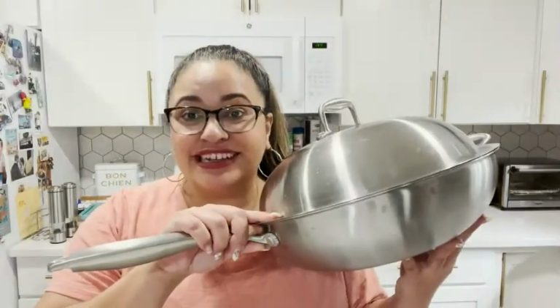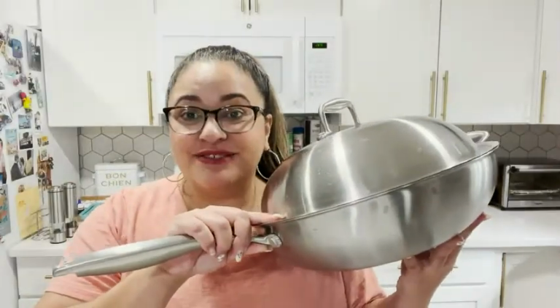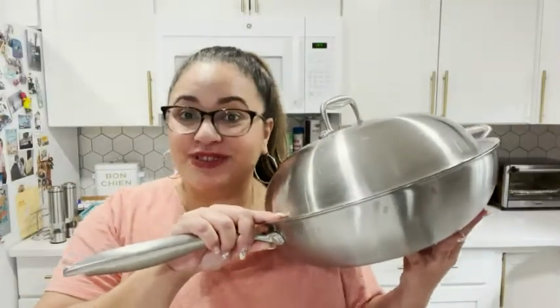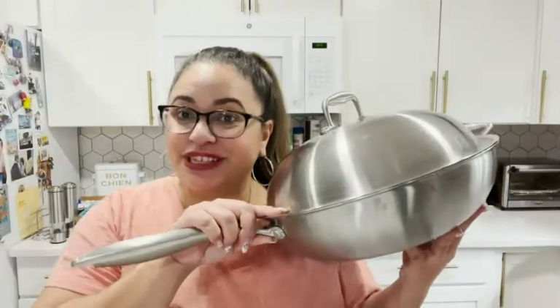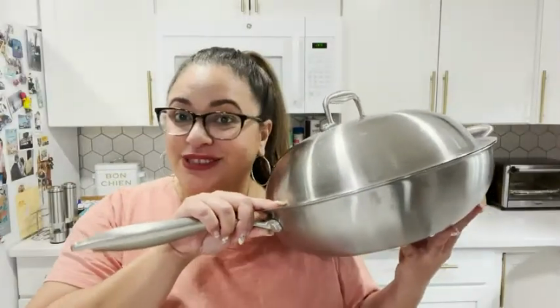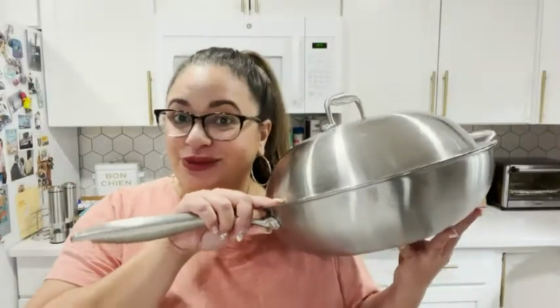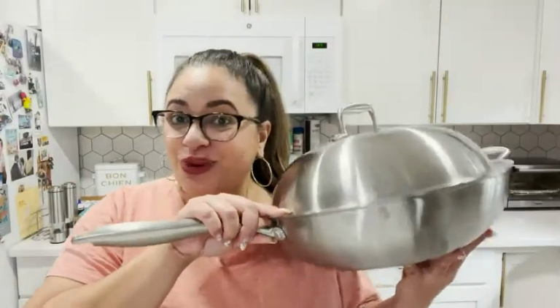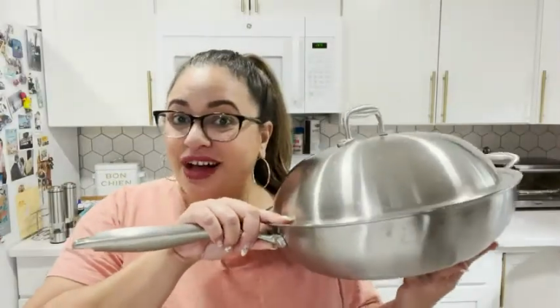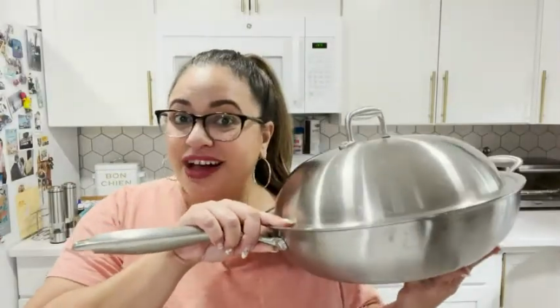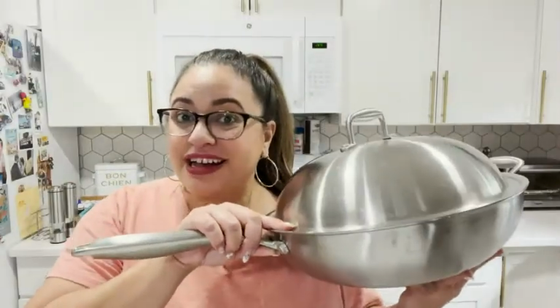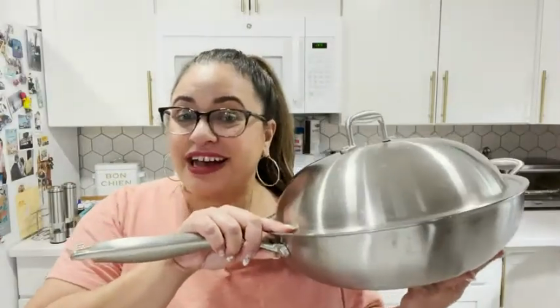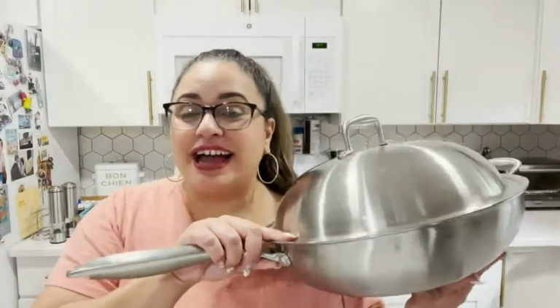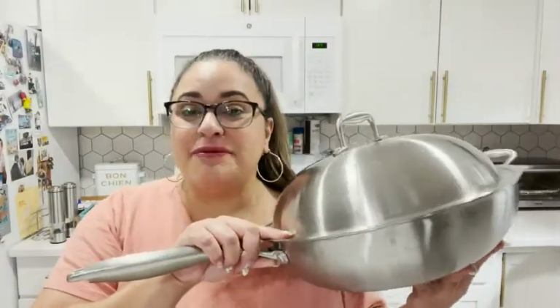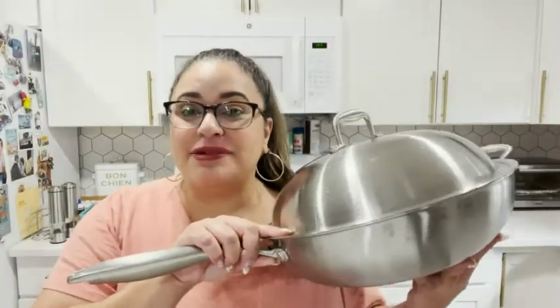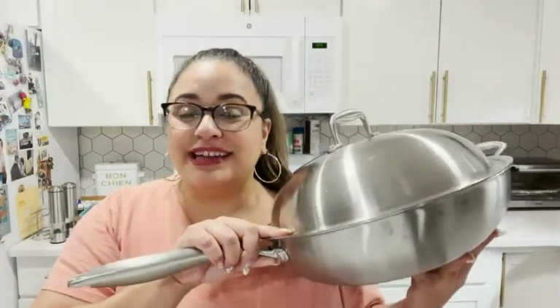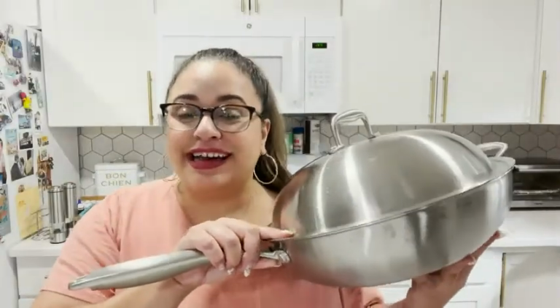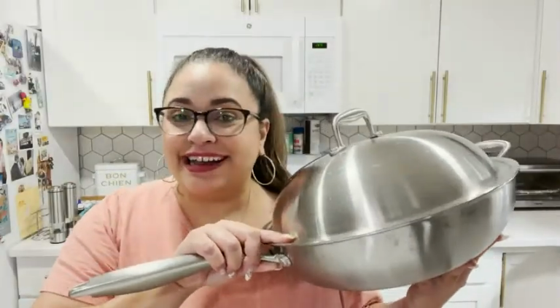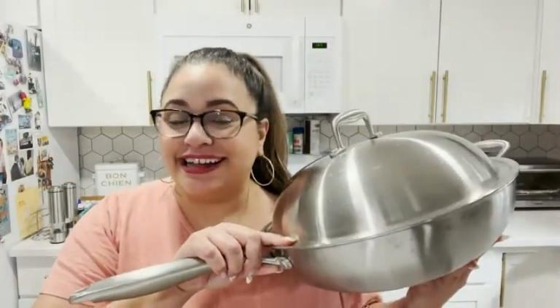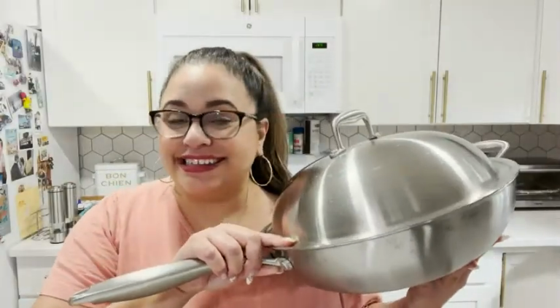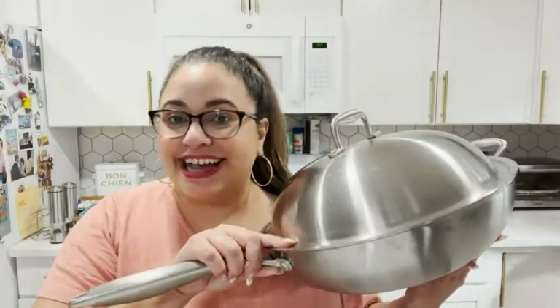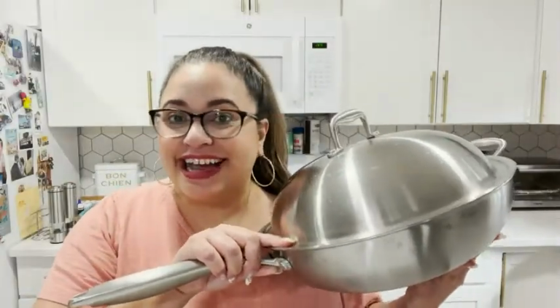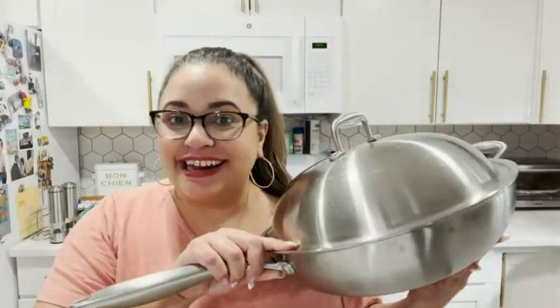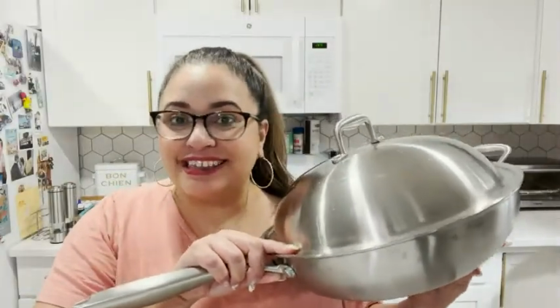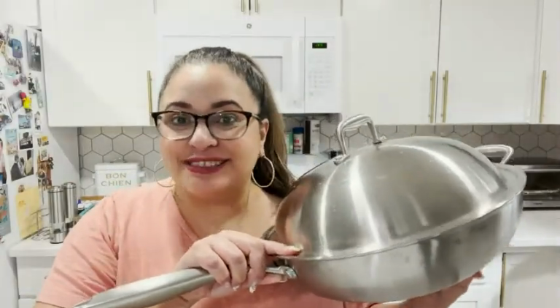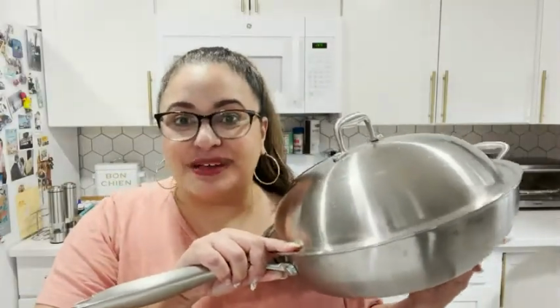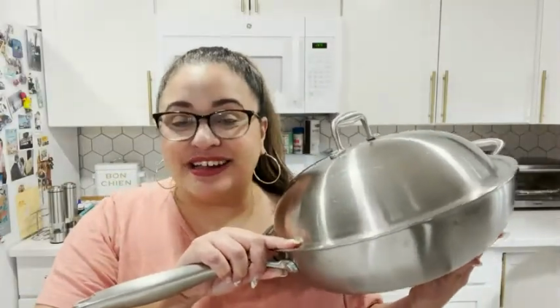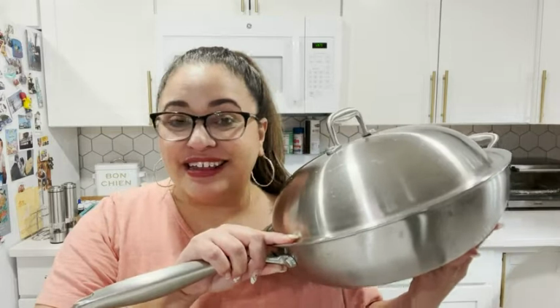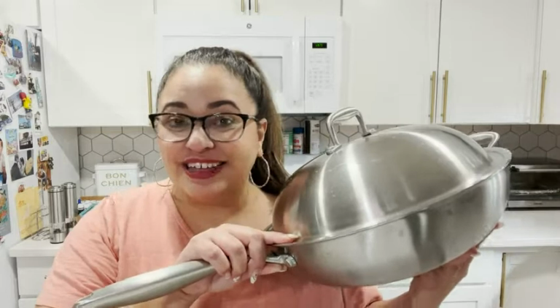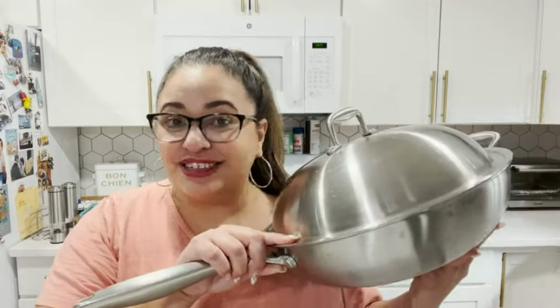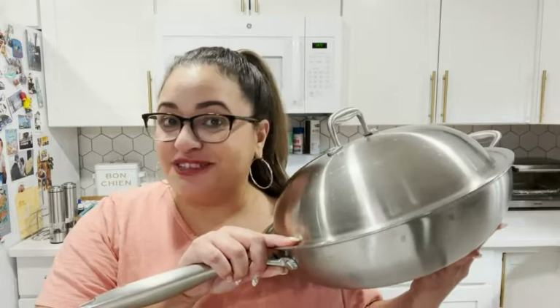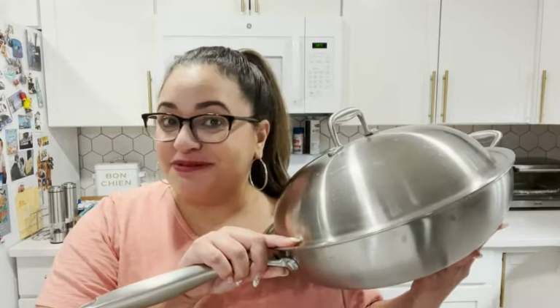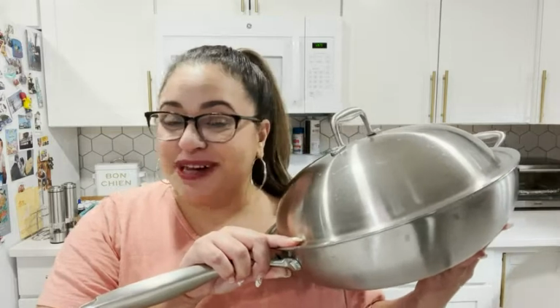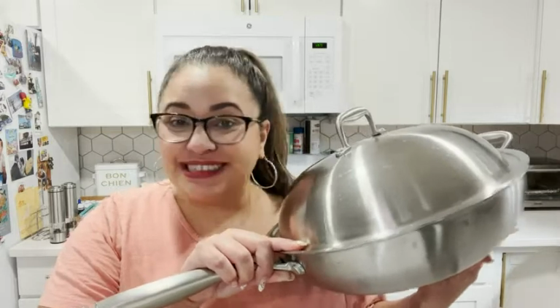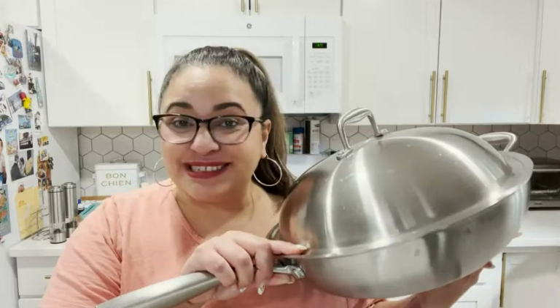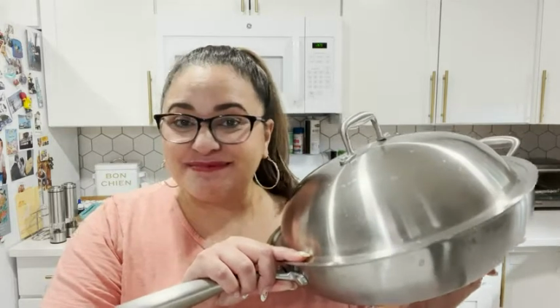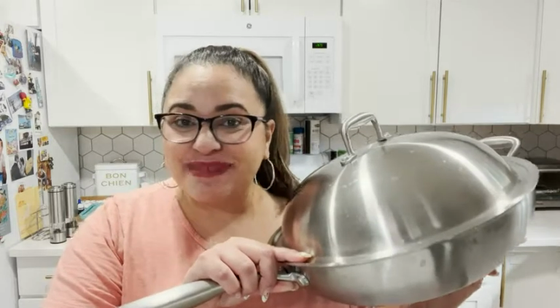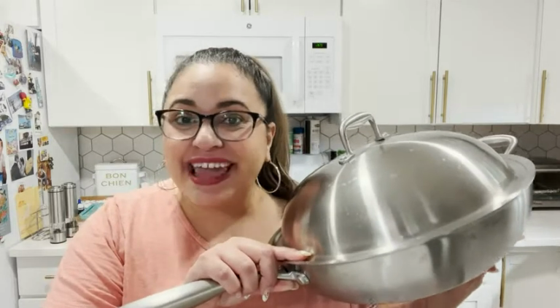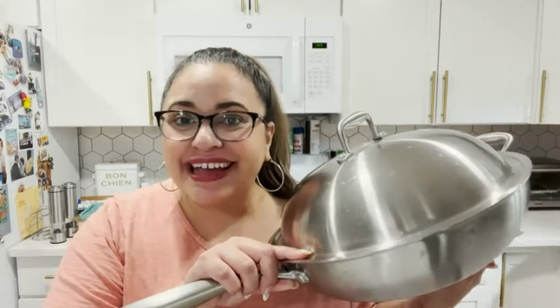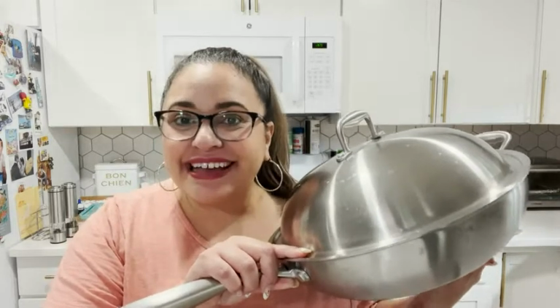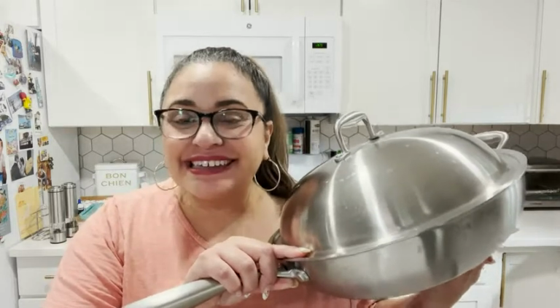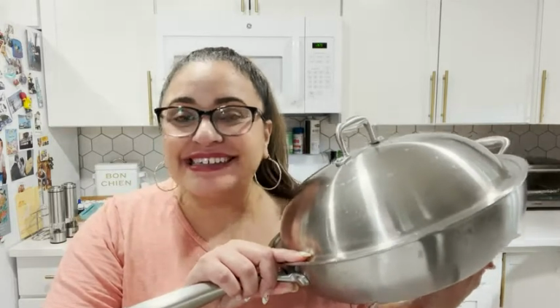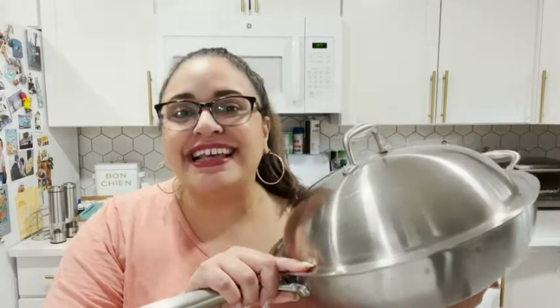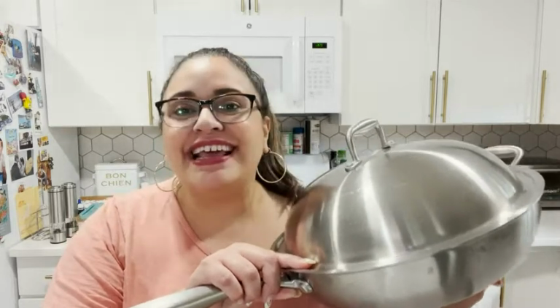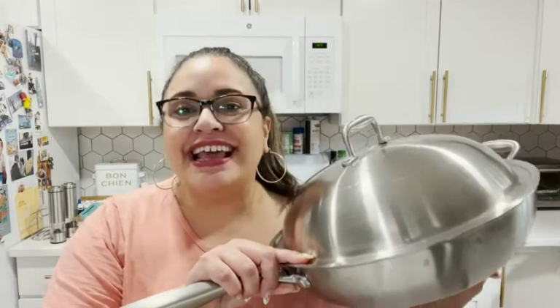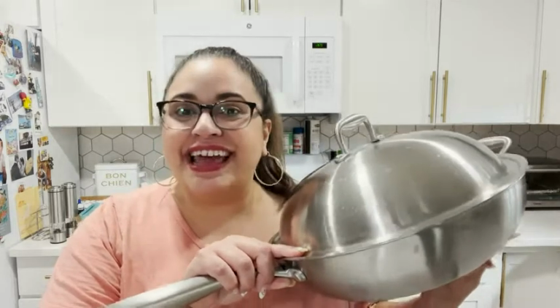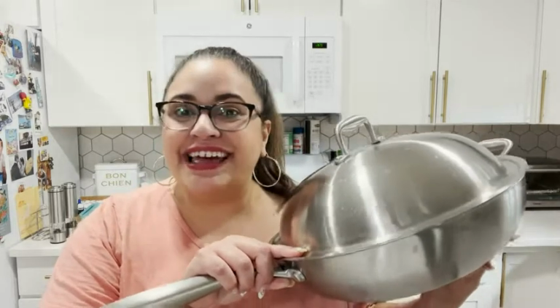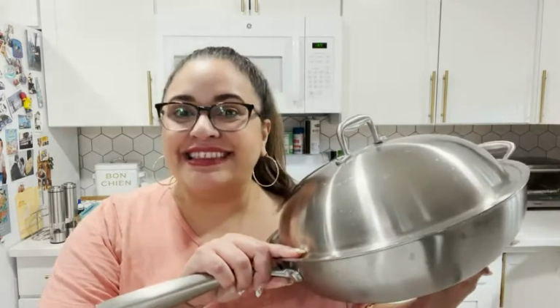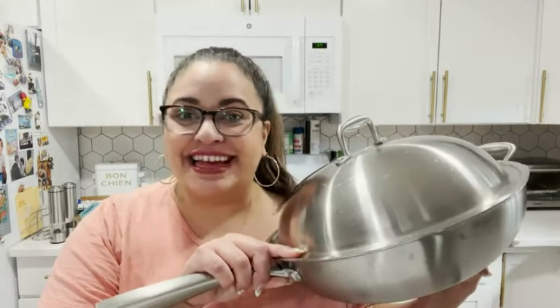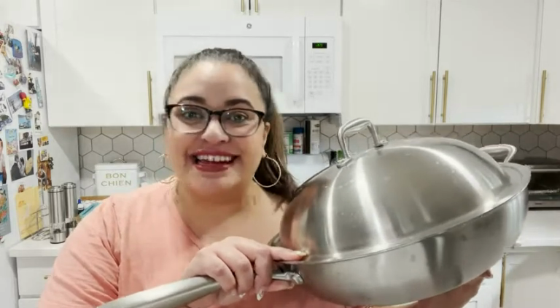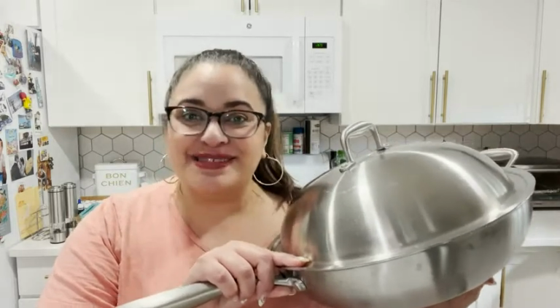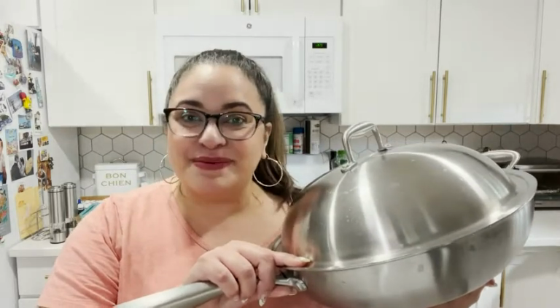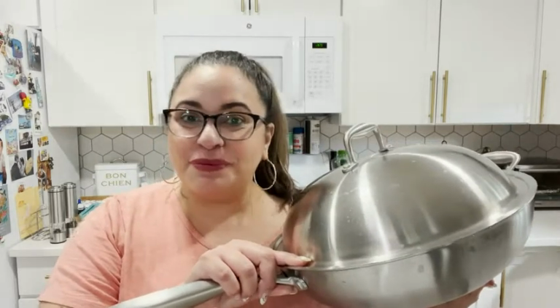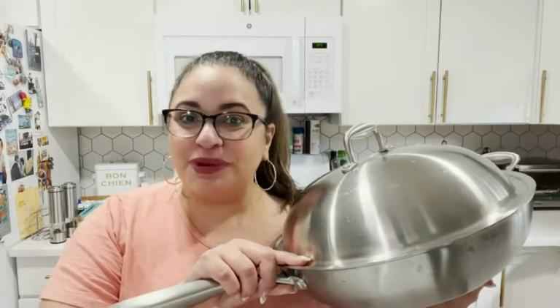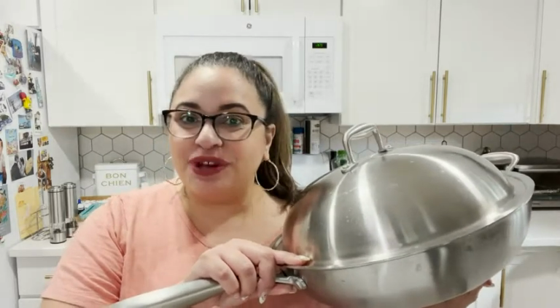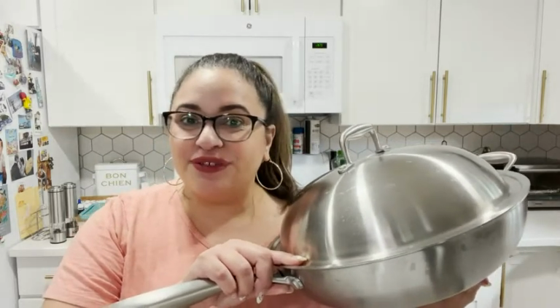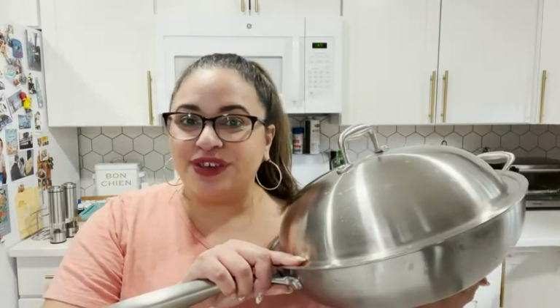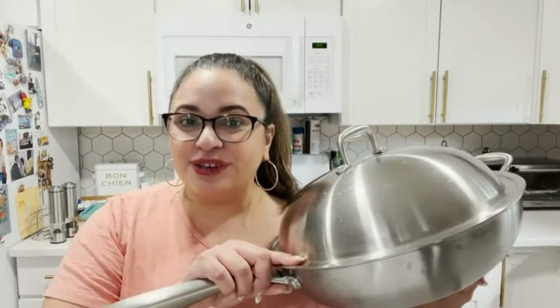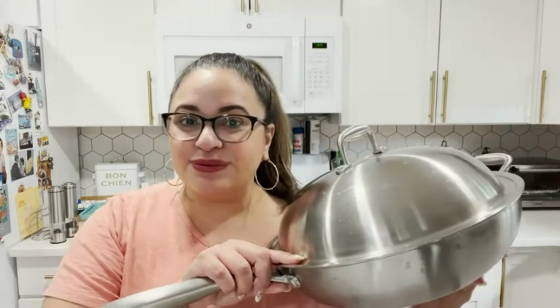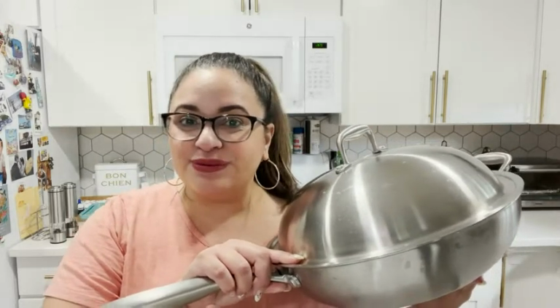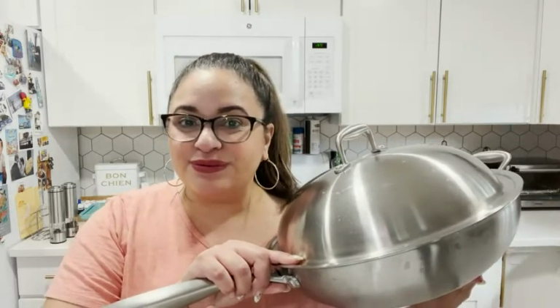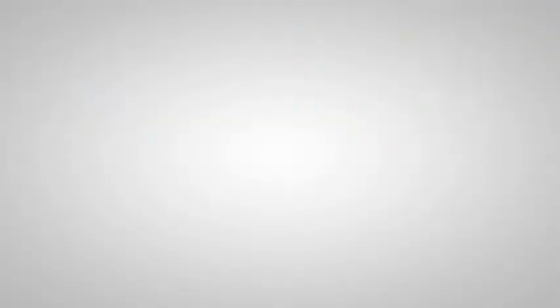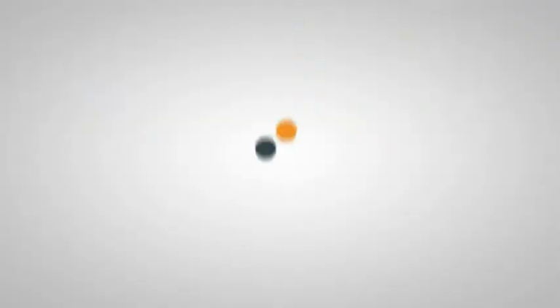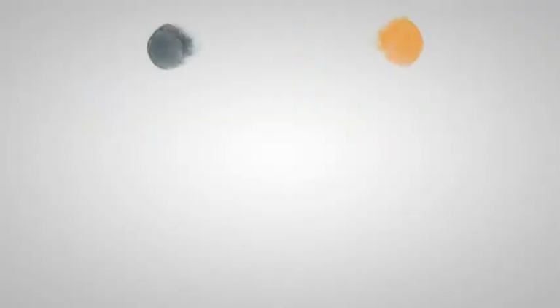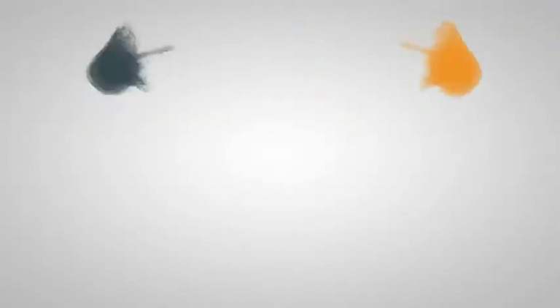I'm so happy with the quality of this wok. I'm glad I get to add it to my collection of pots and pans, and that is my point of view.